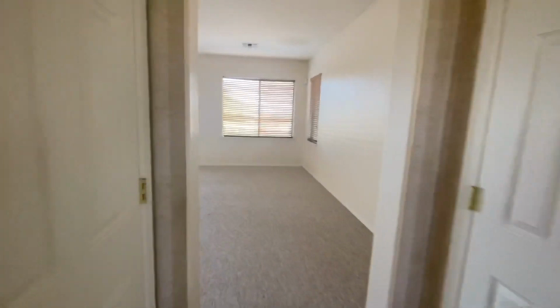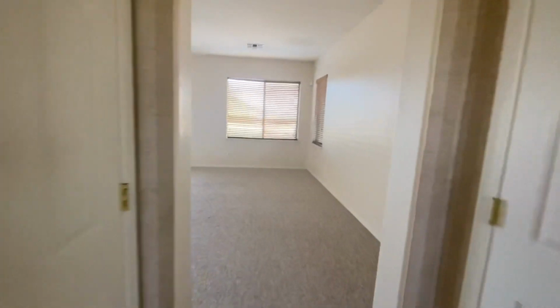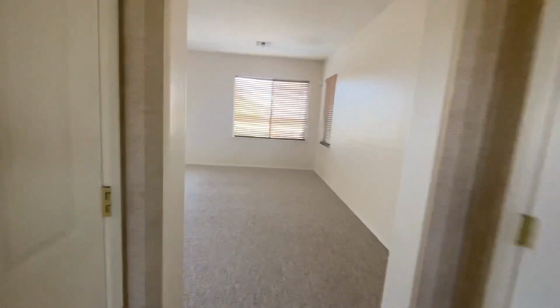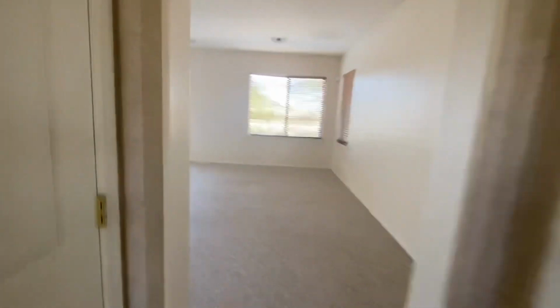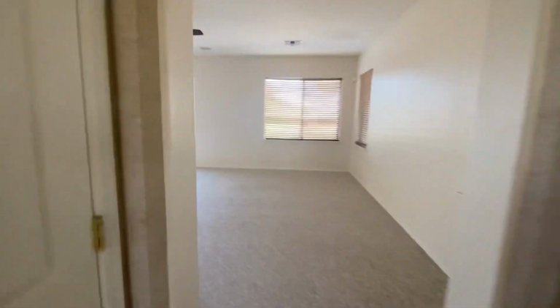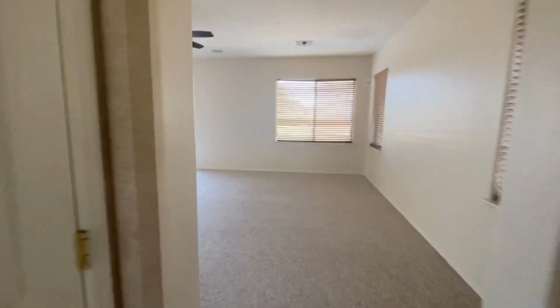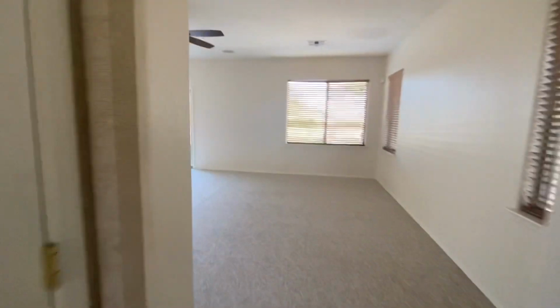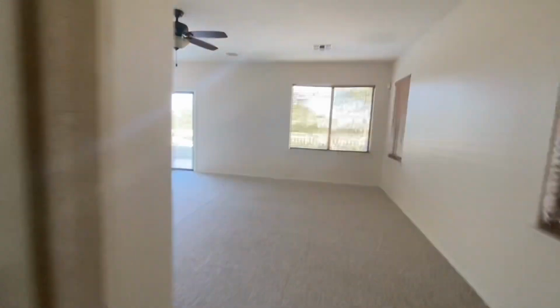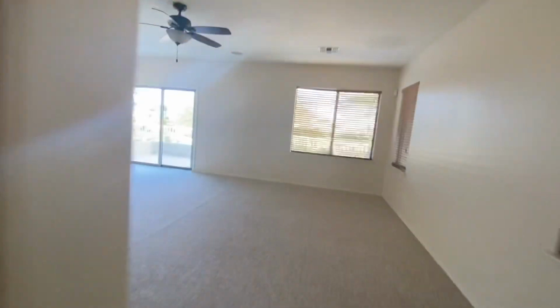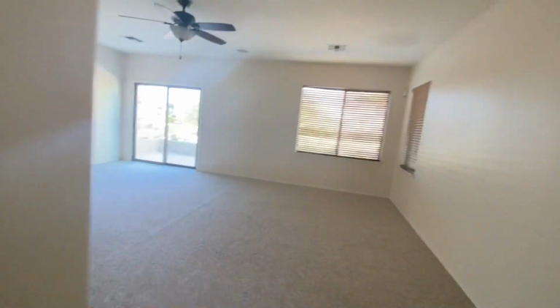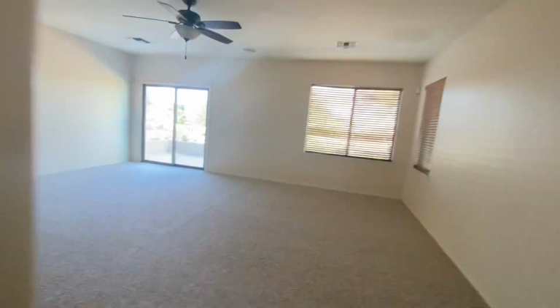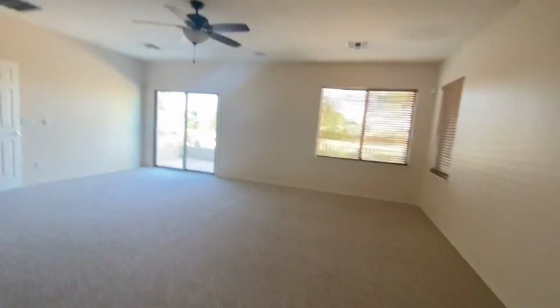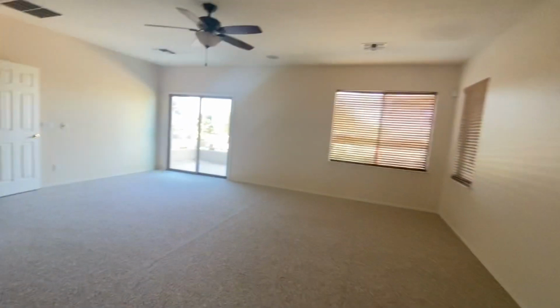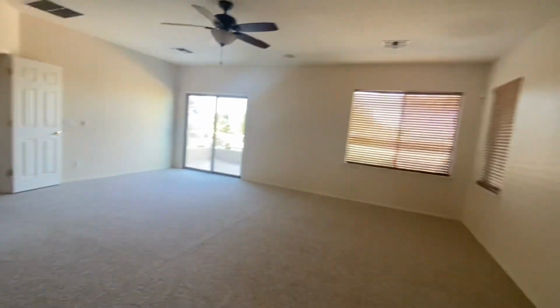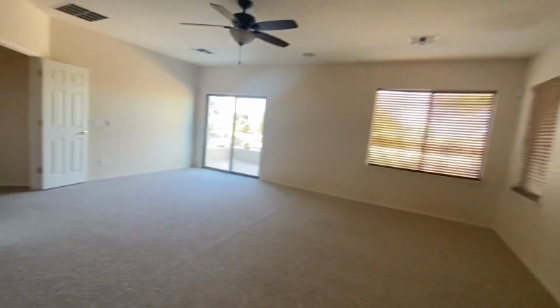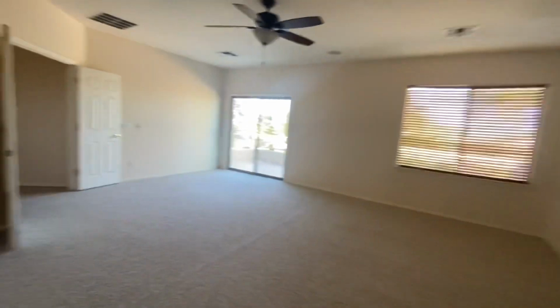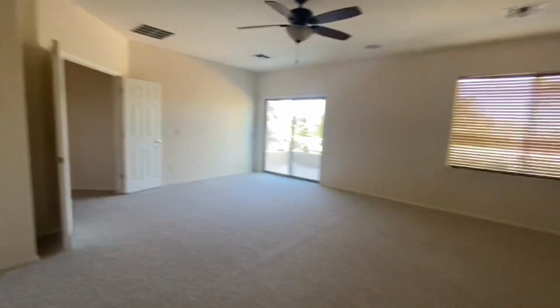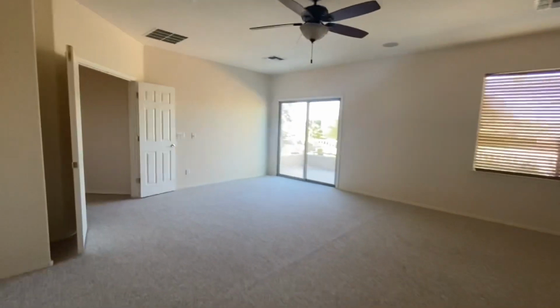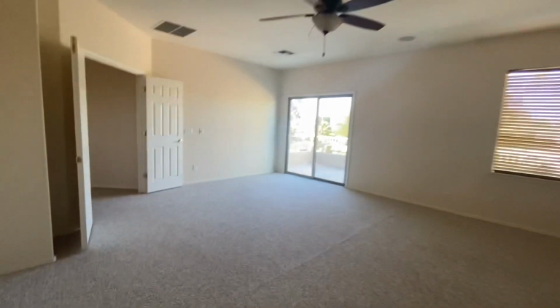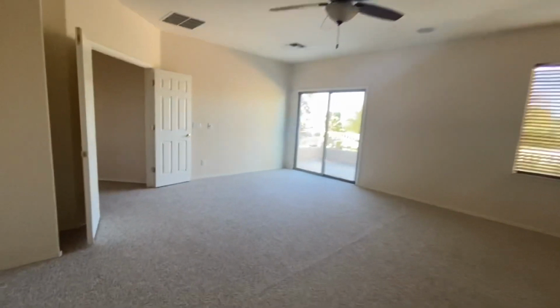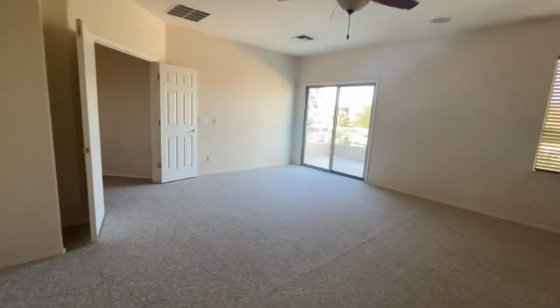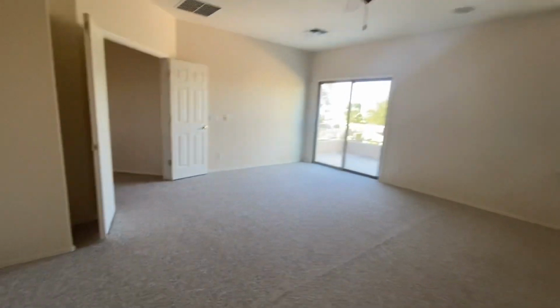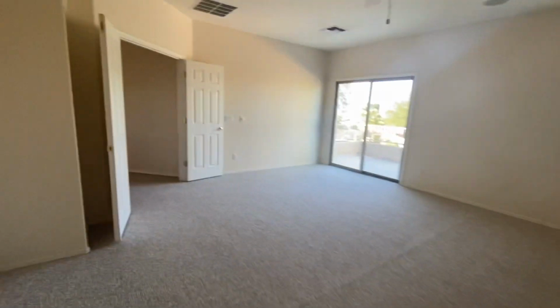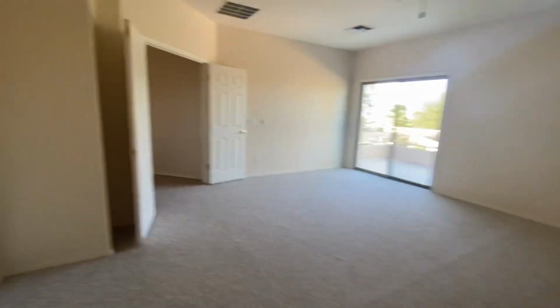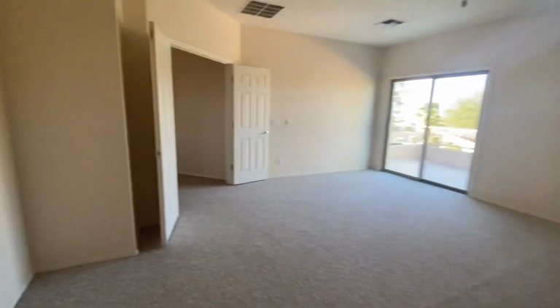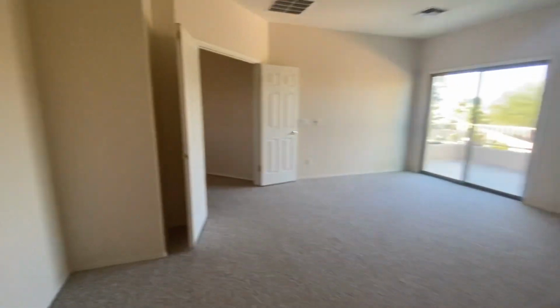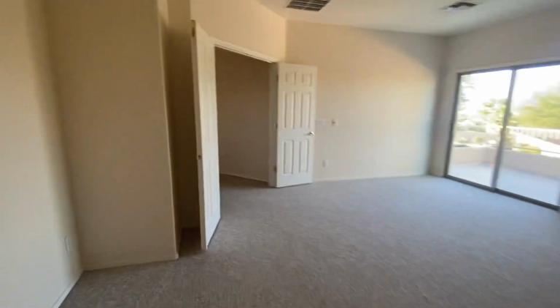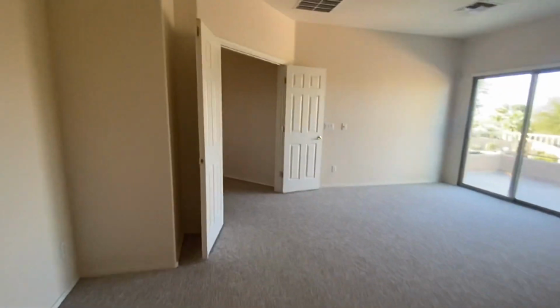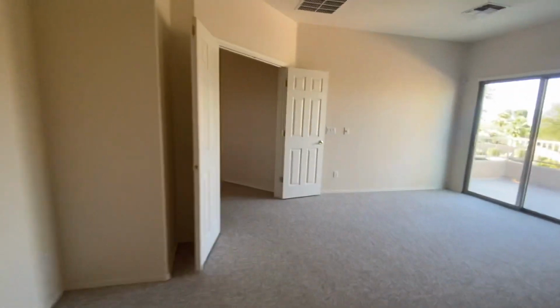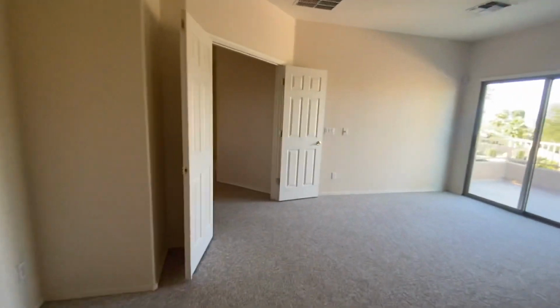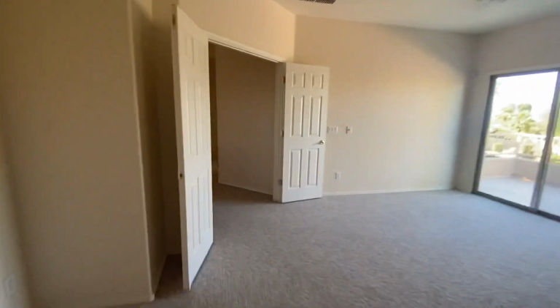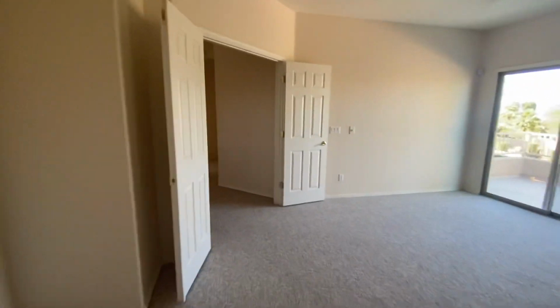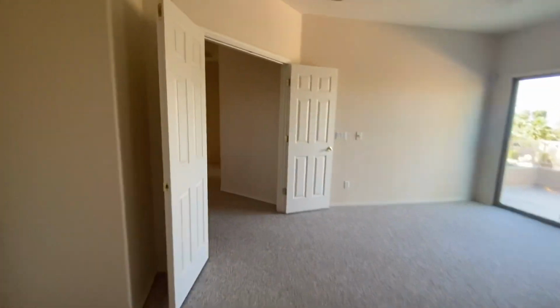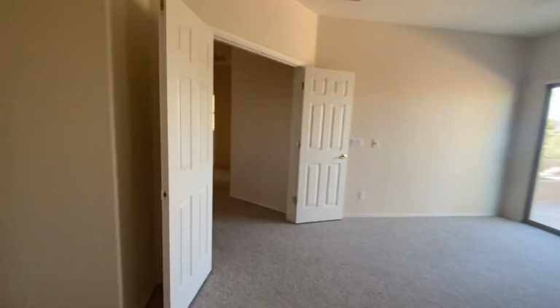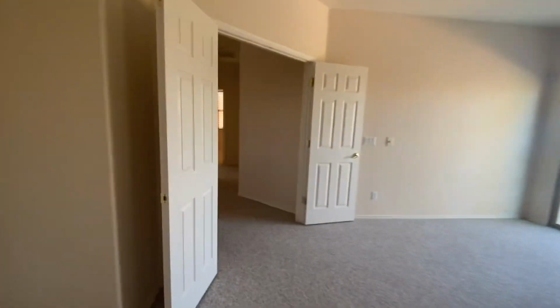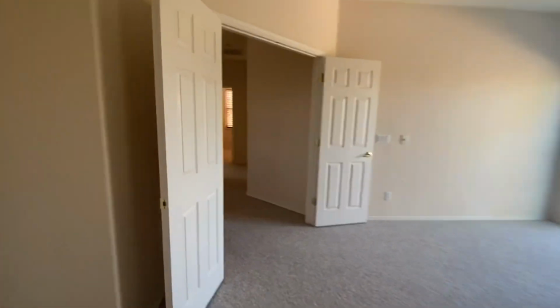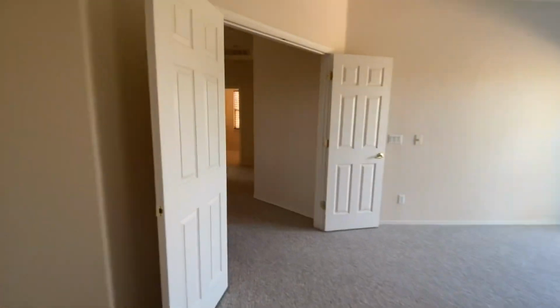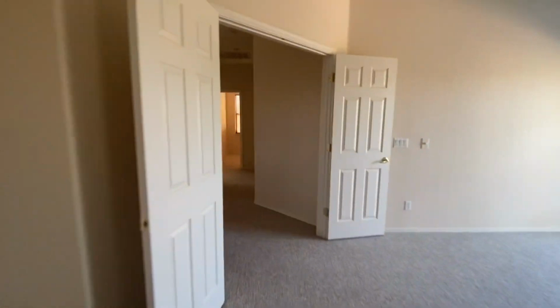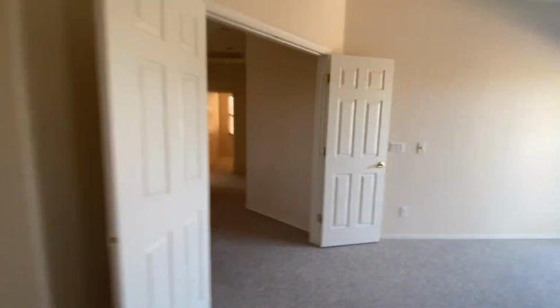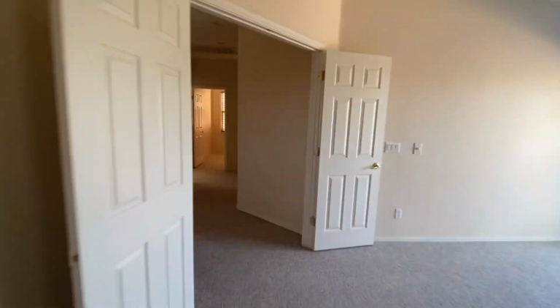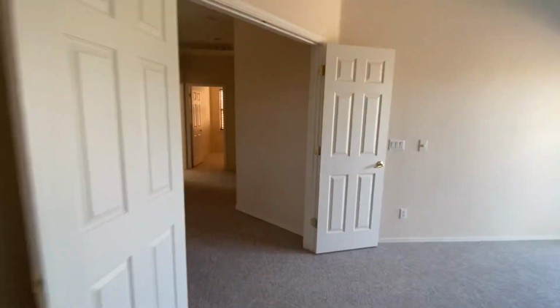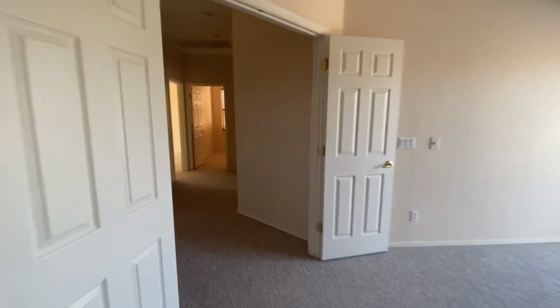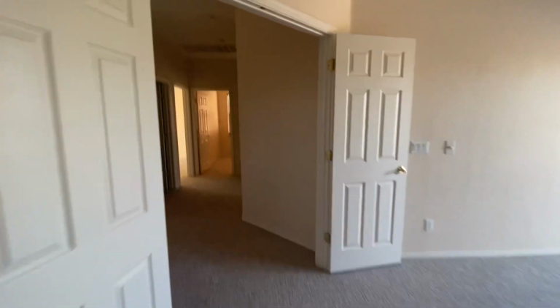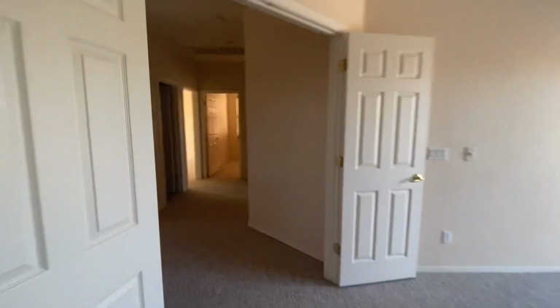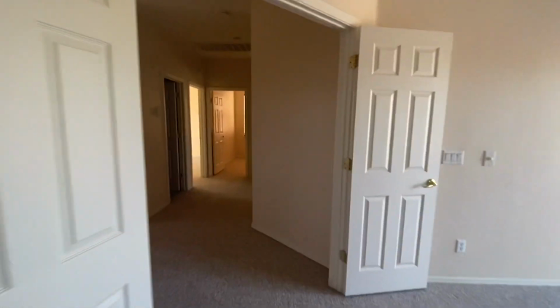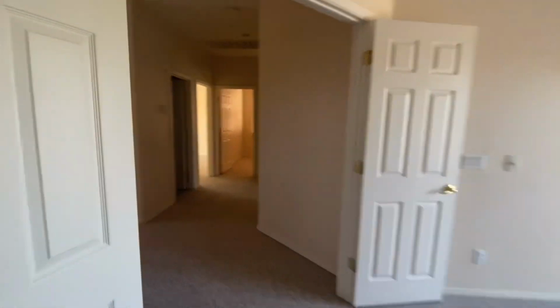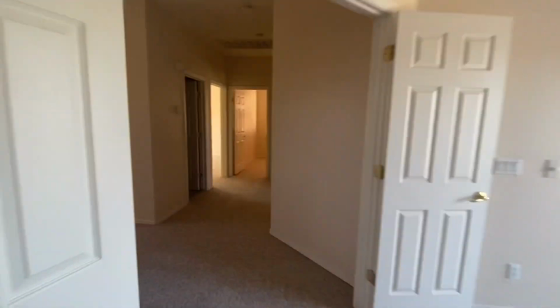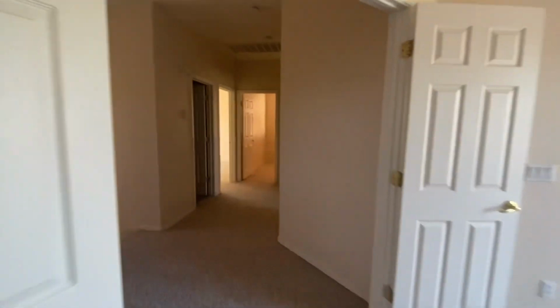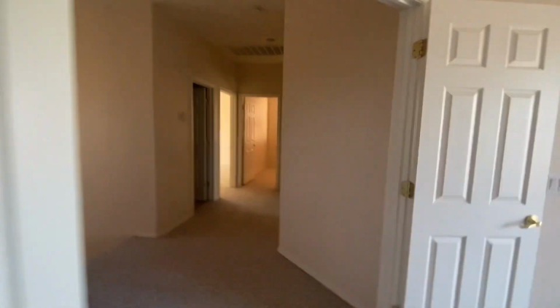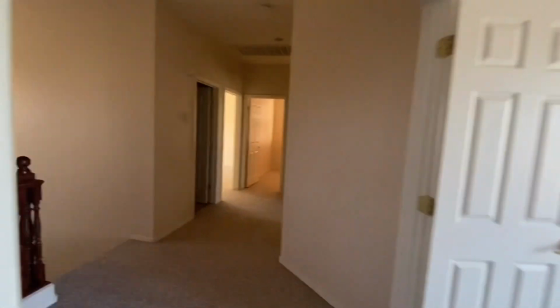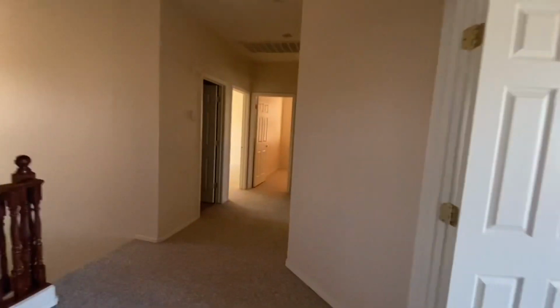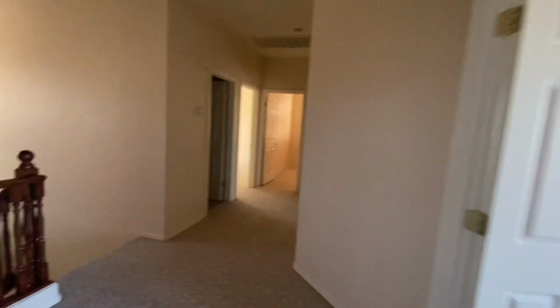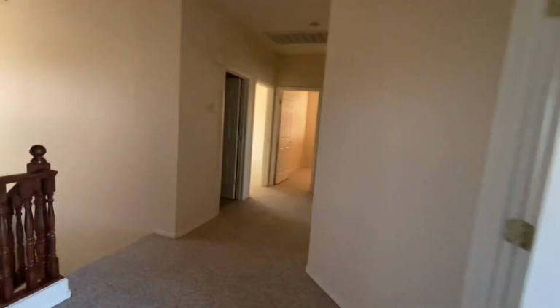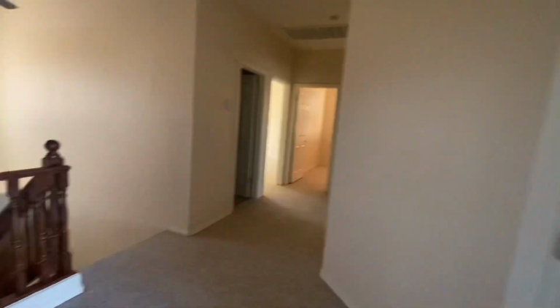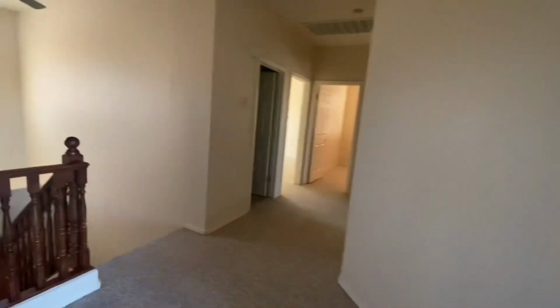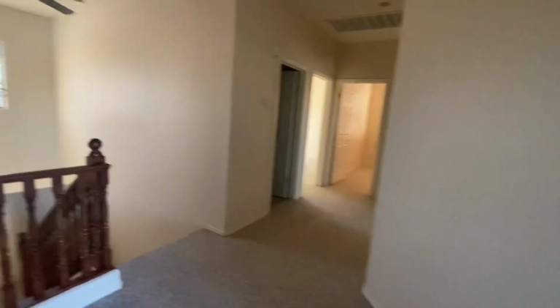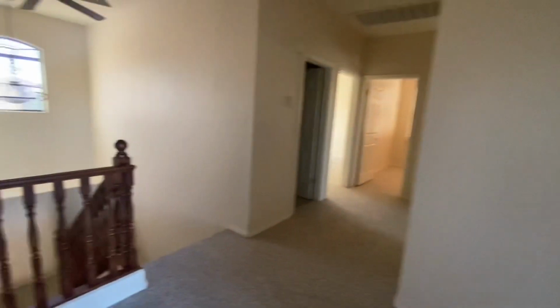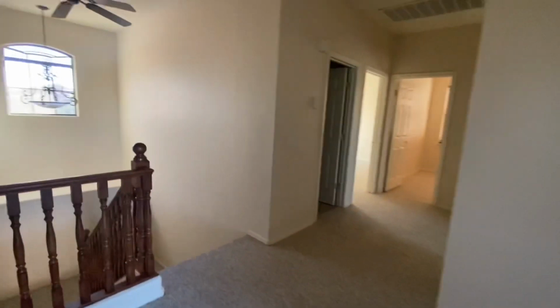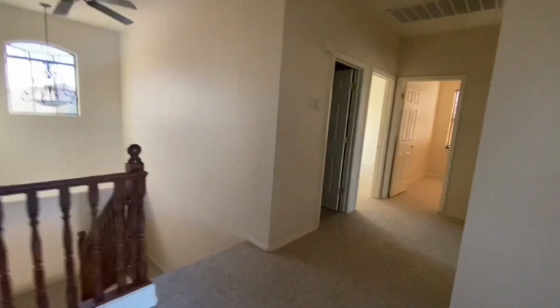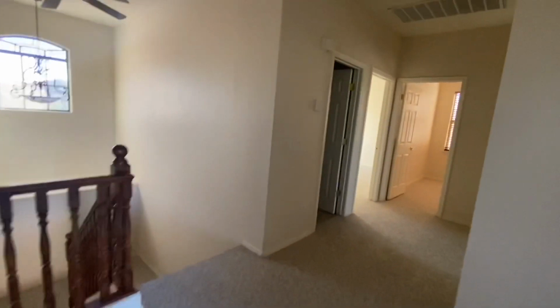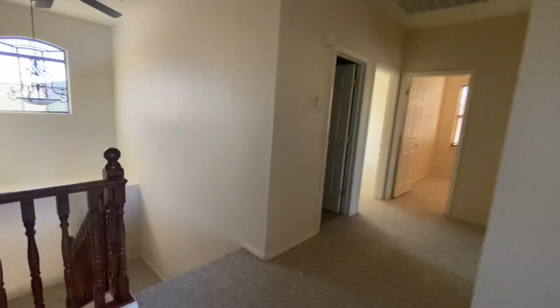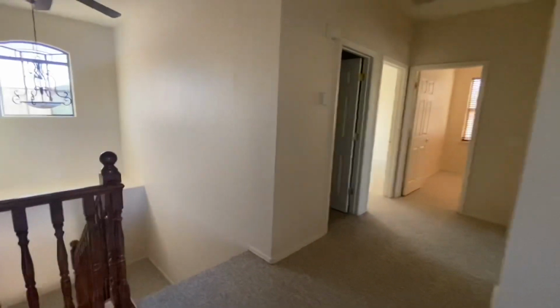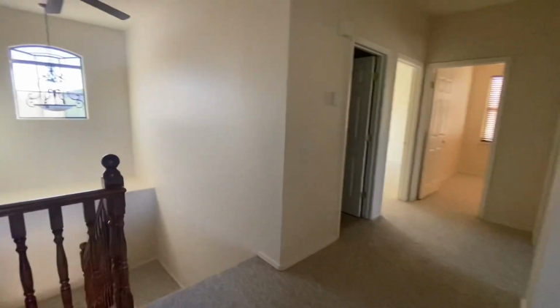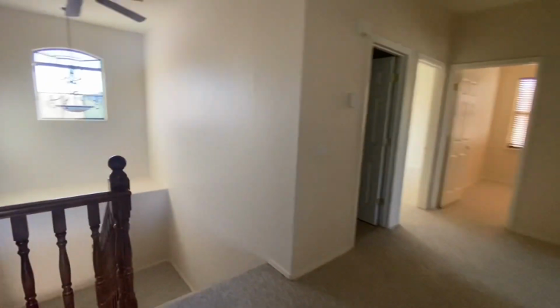Anyway, that's pretty much the house. I'll get you a shot of the front yard — you'll see that at the beginning of the video.